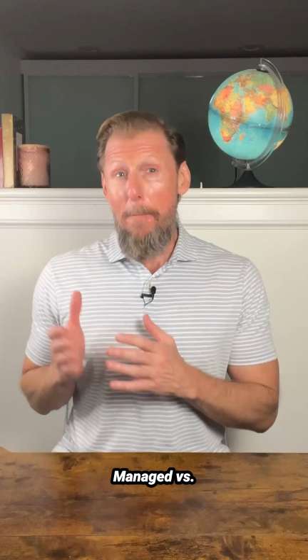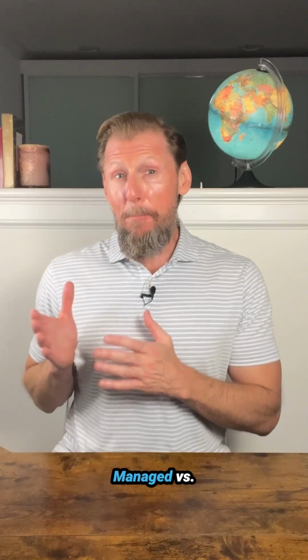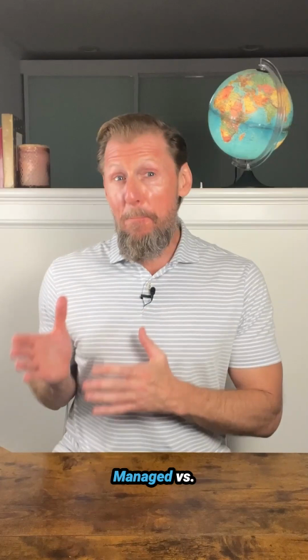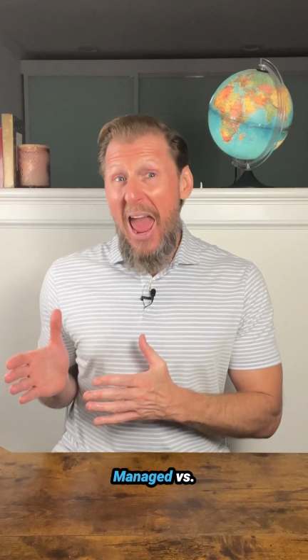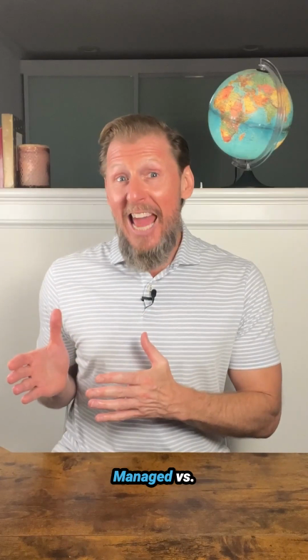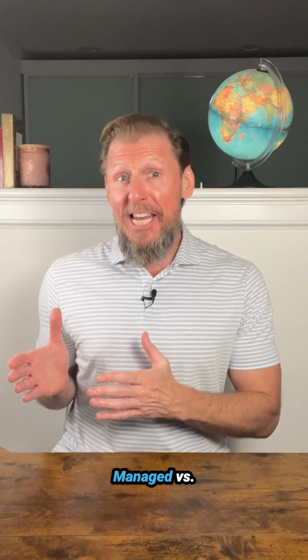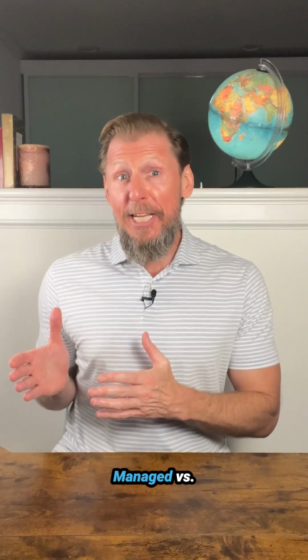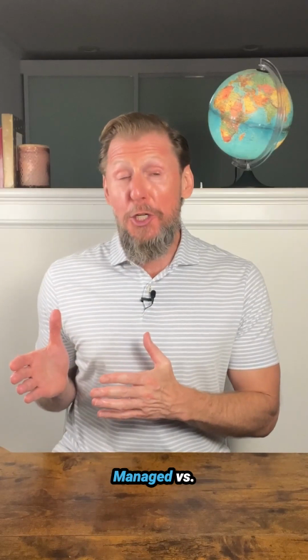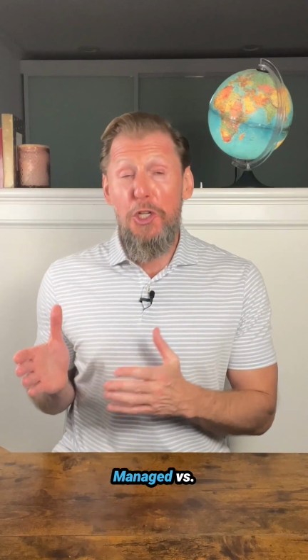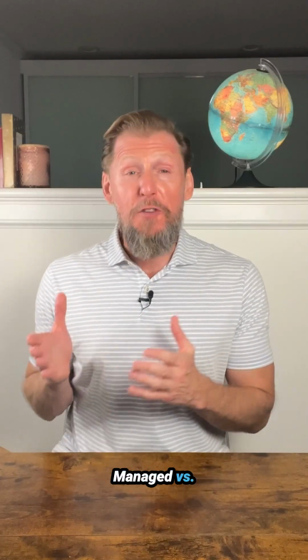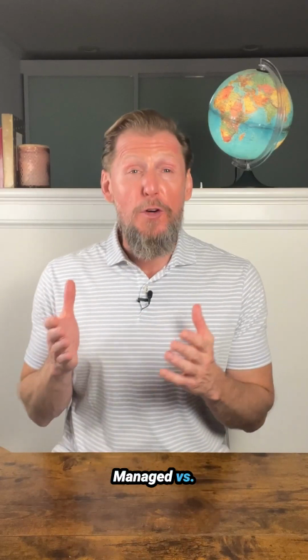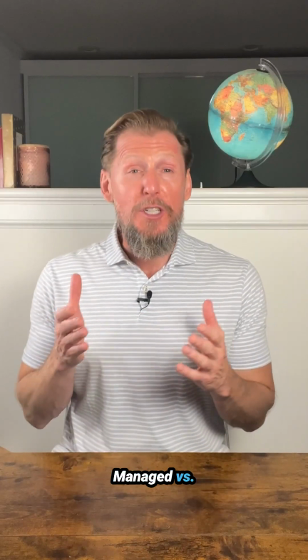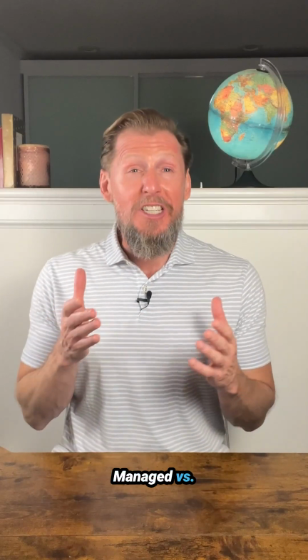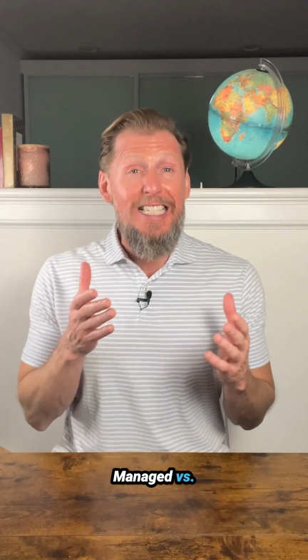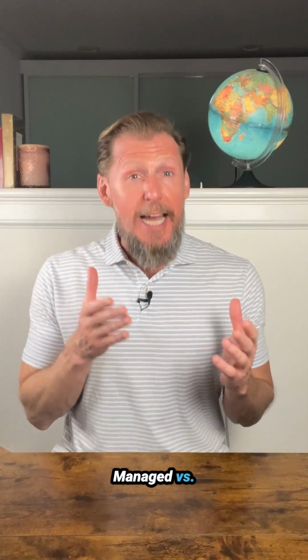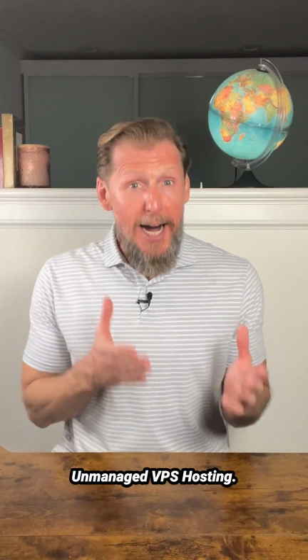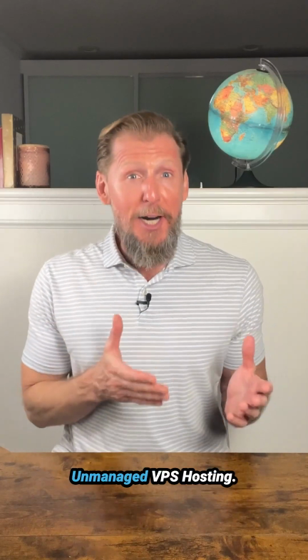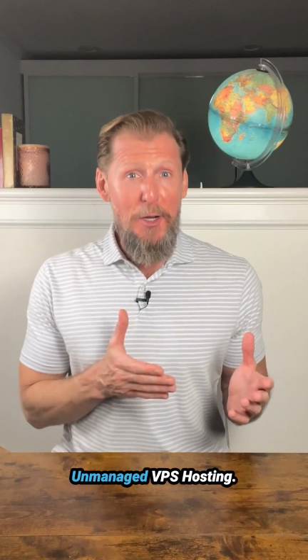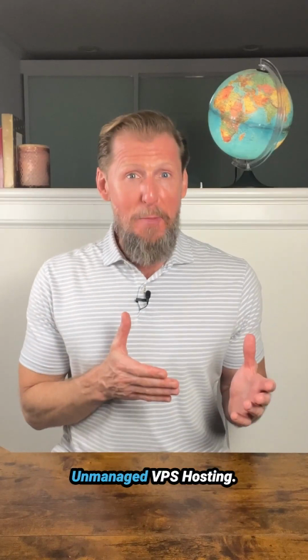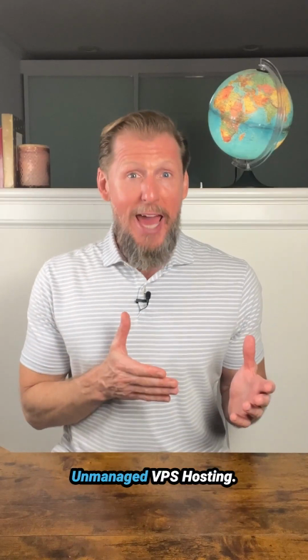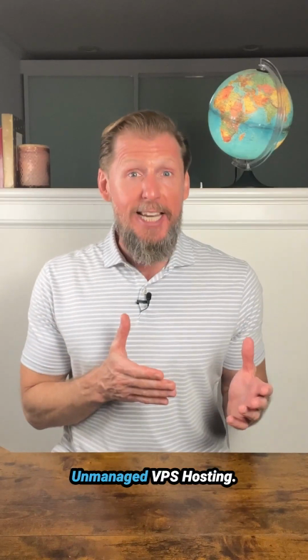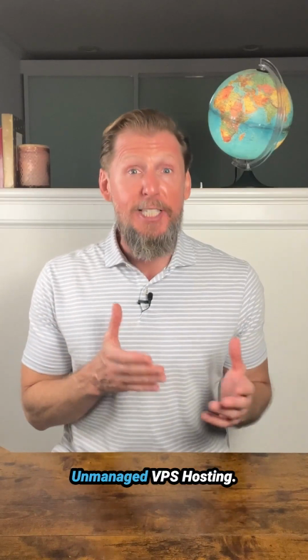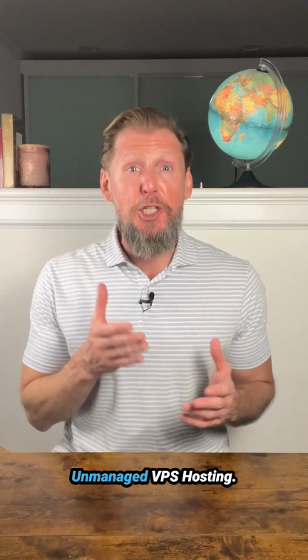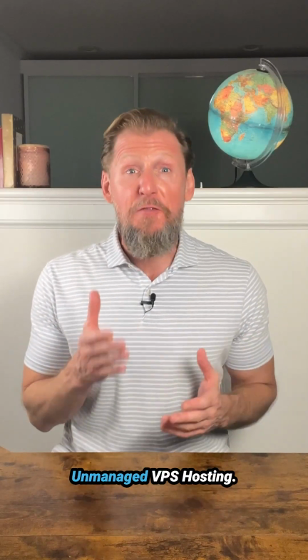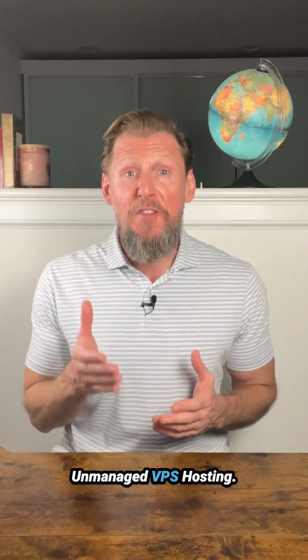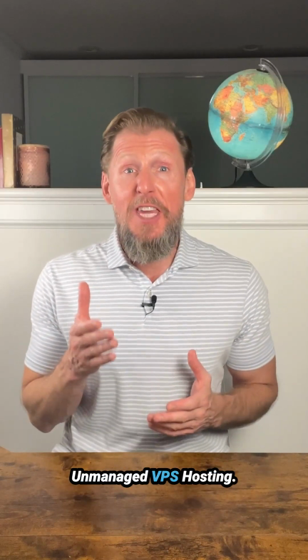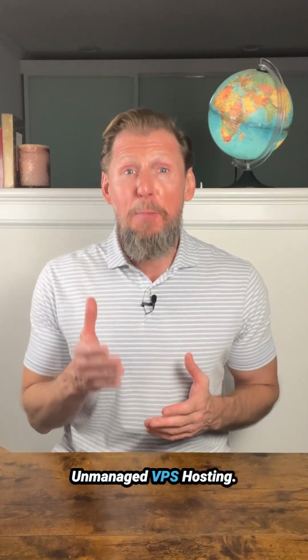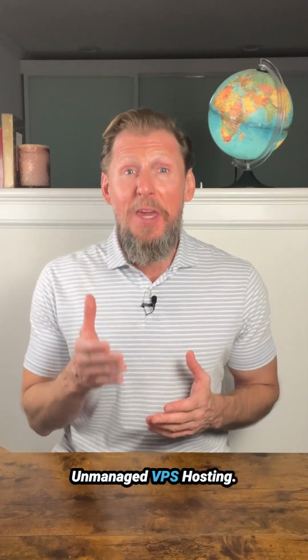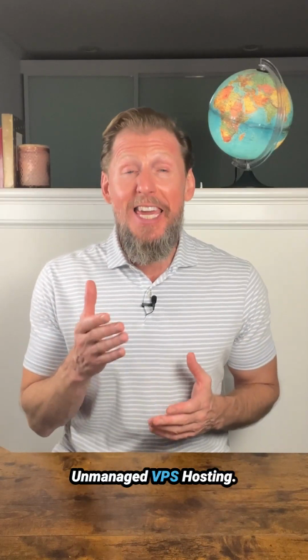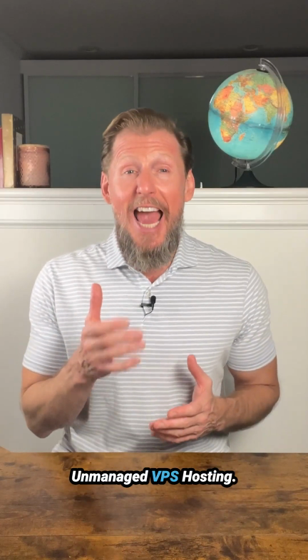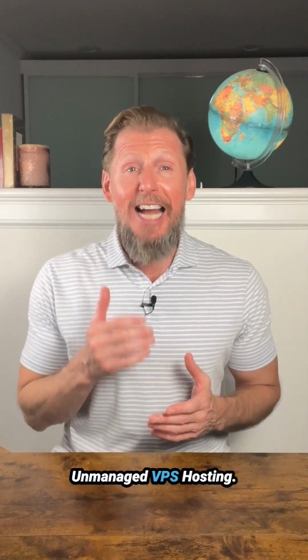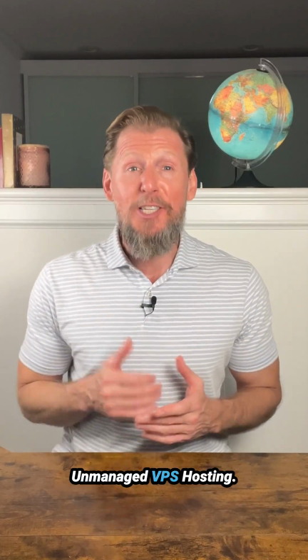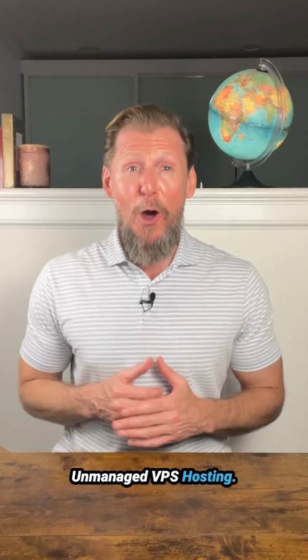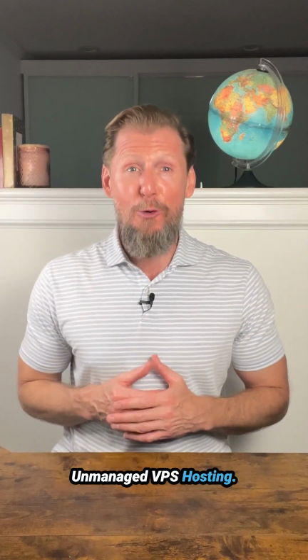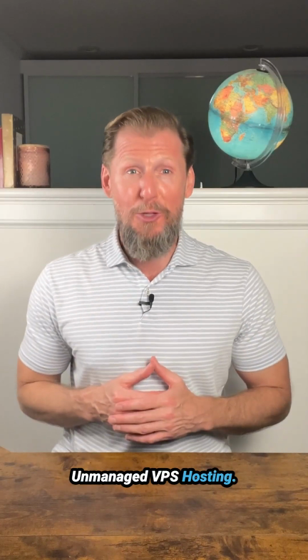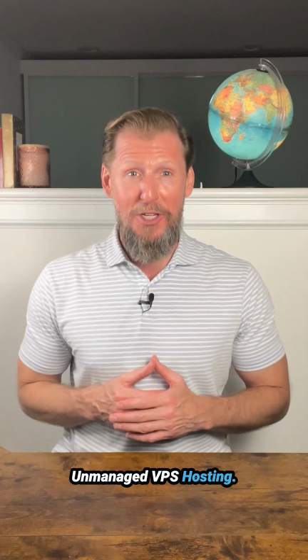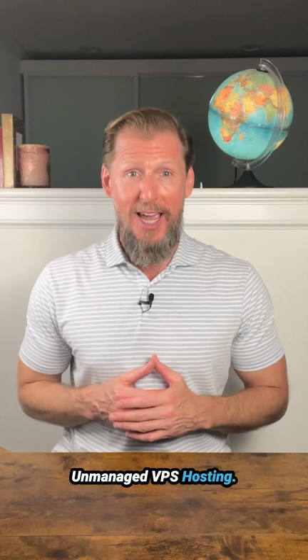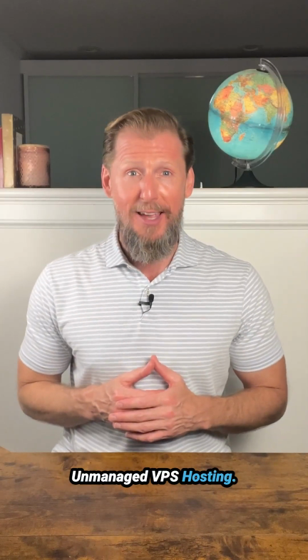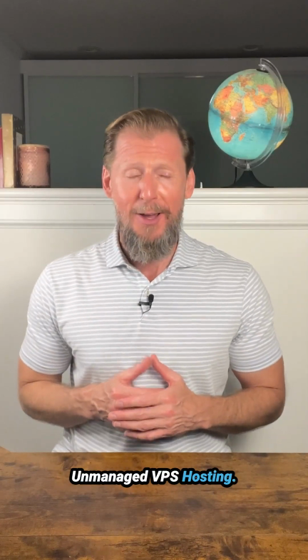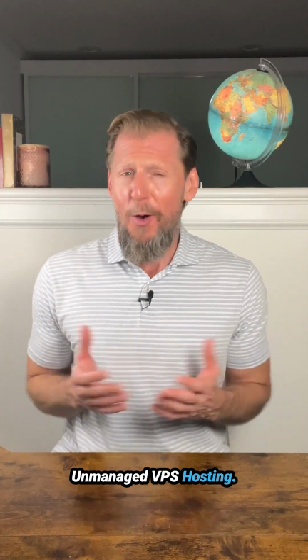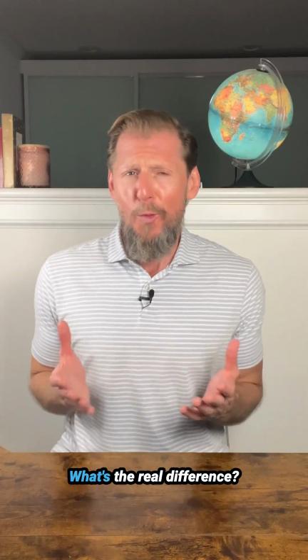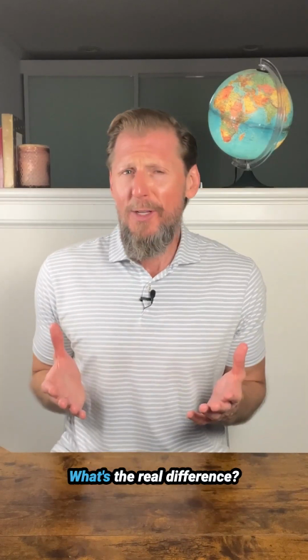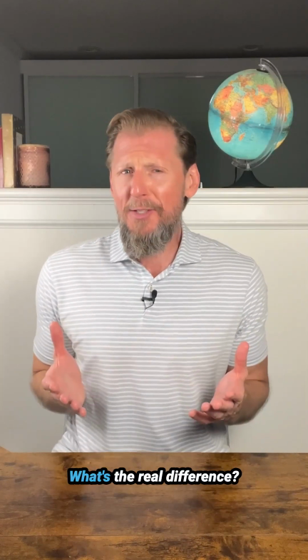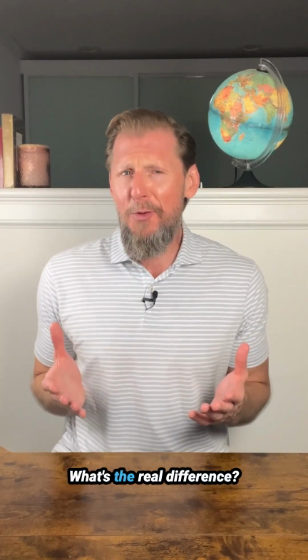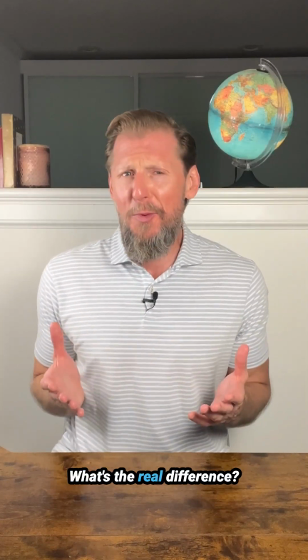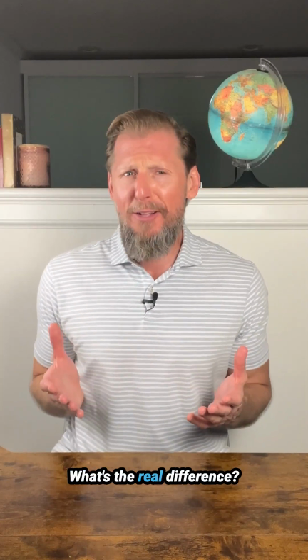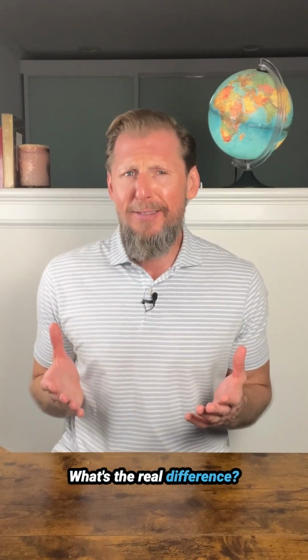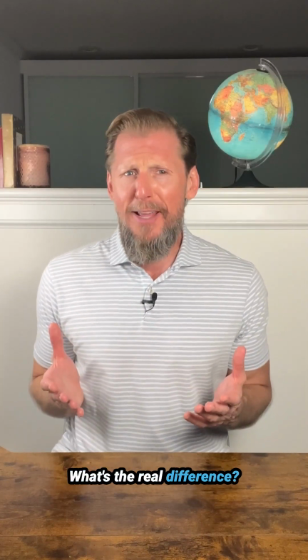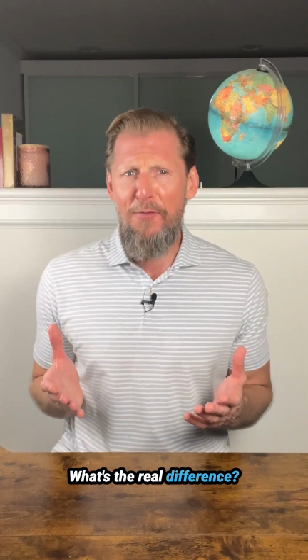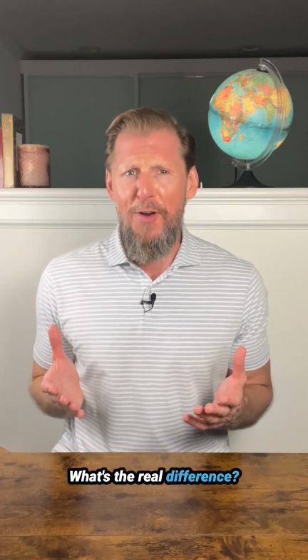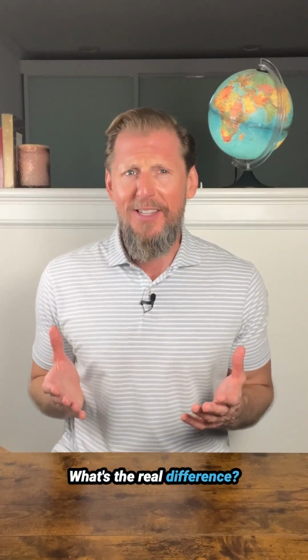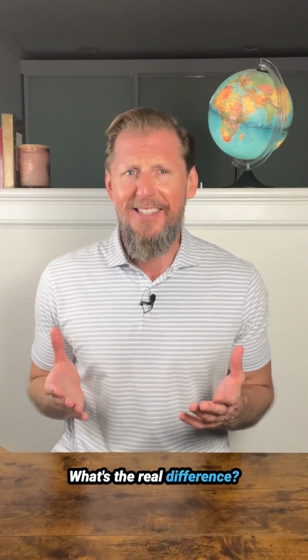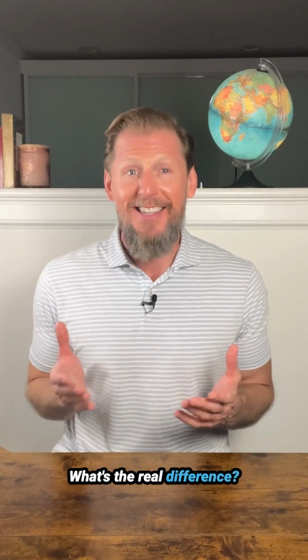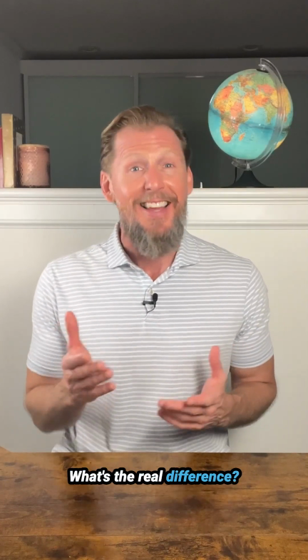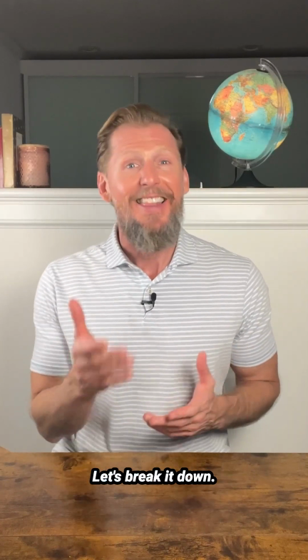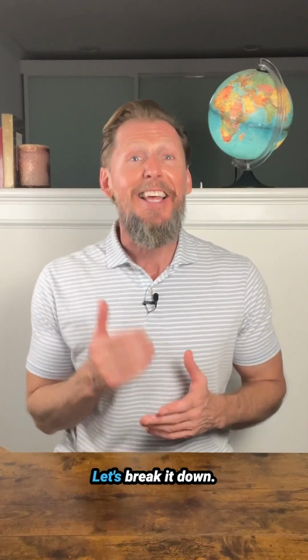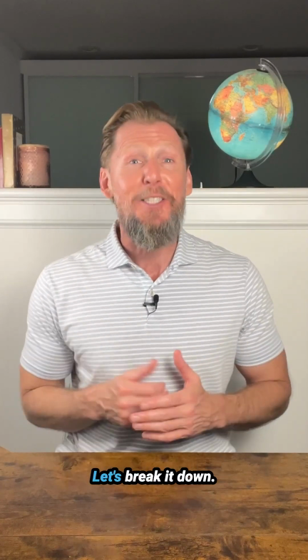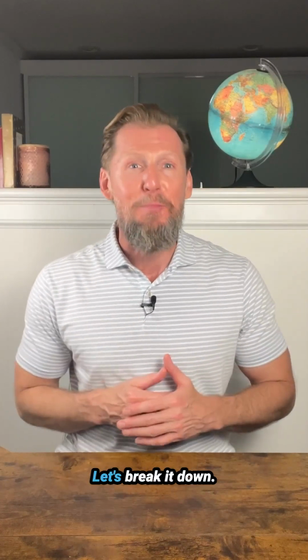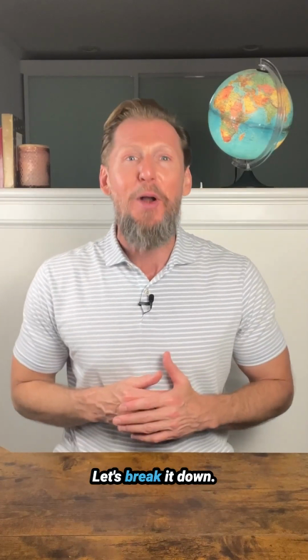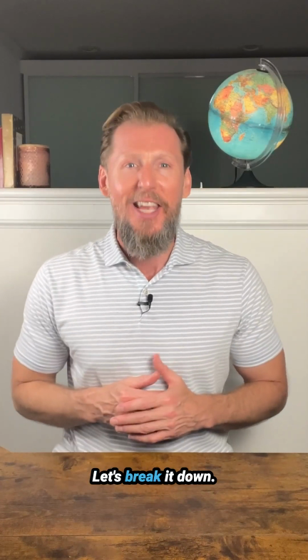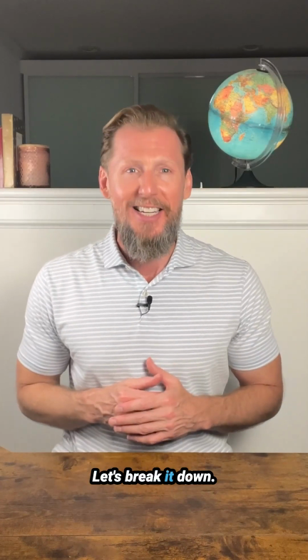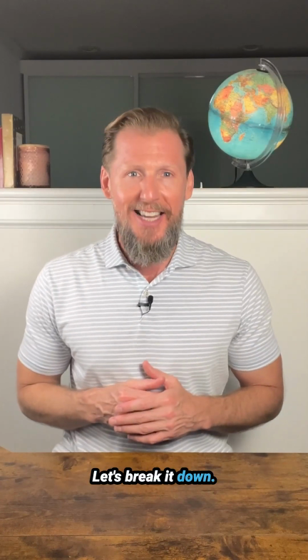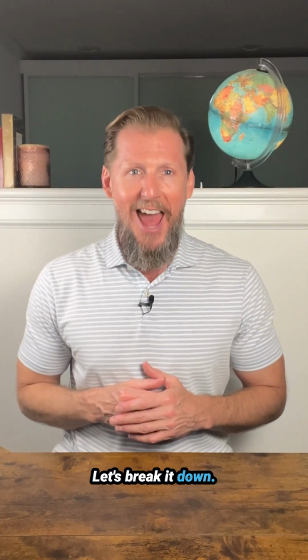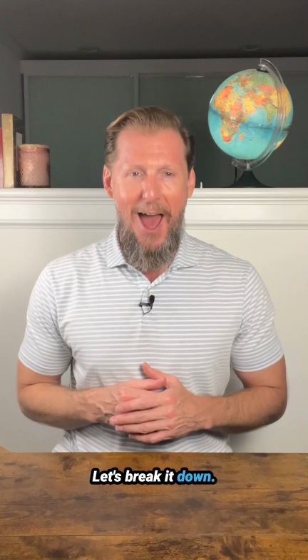Managed versus unmanaged VPS hosting. What's the real difference? Let's break it down.